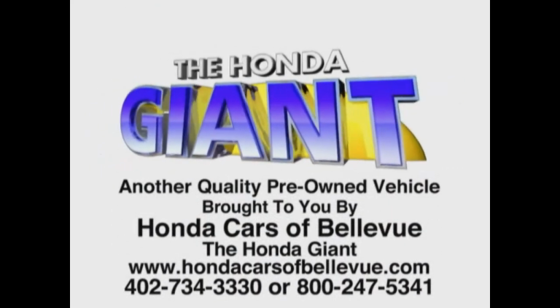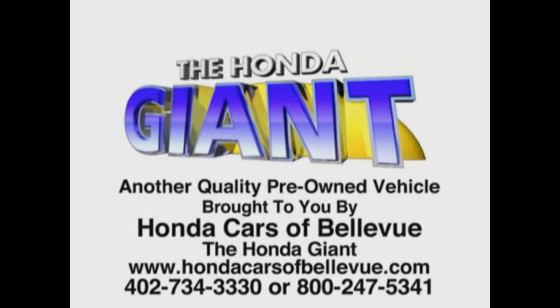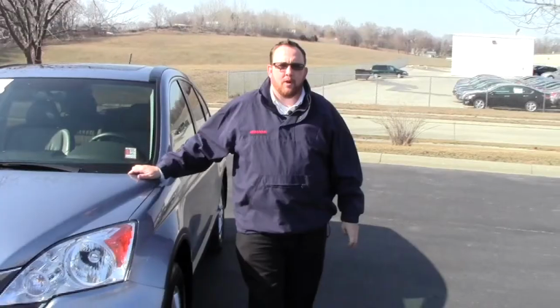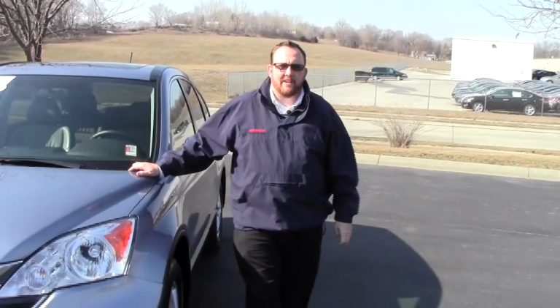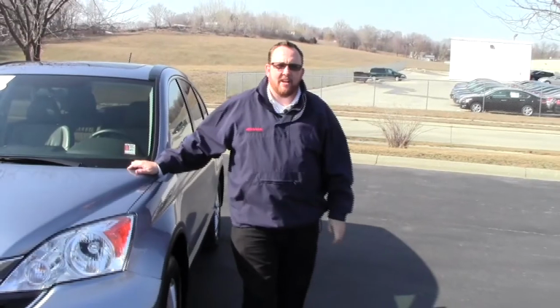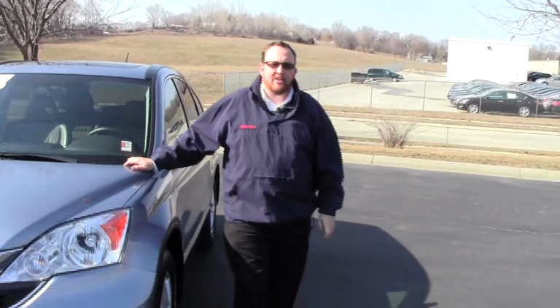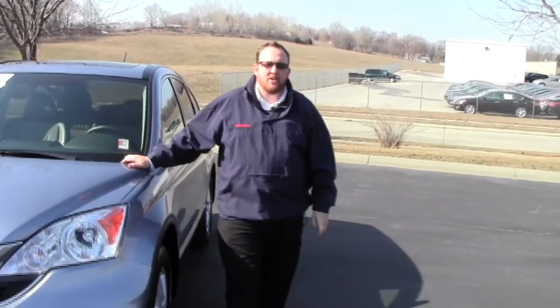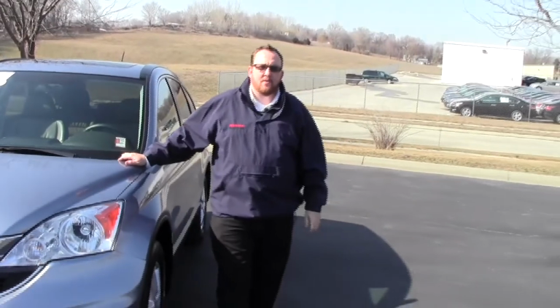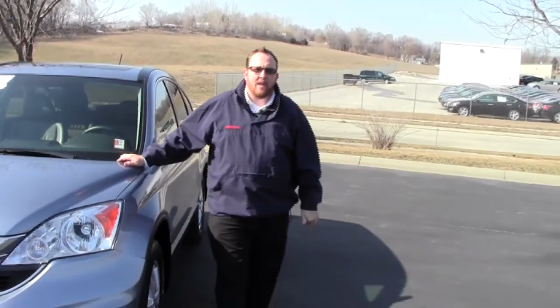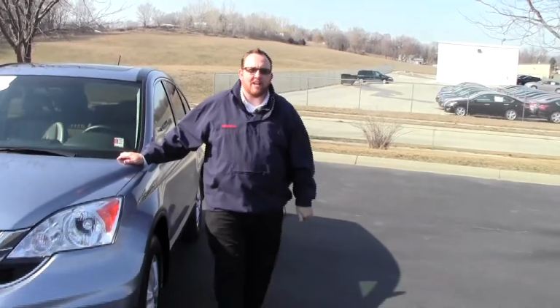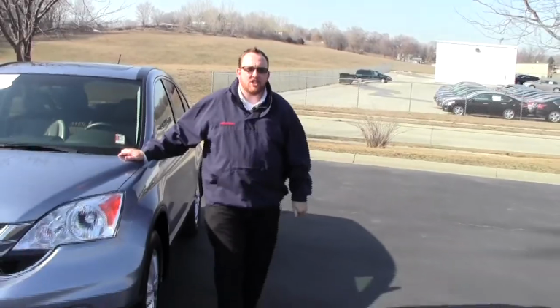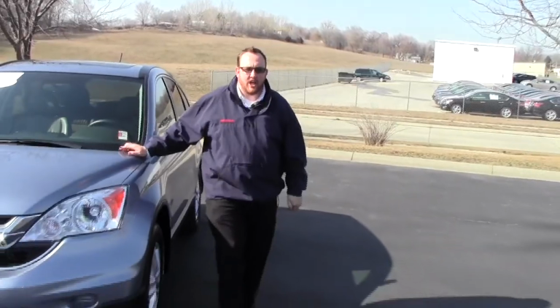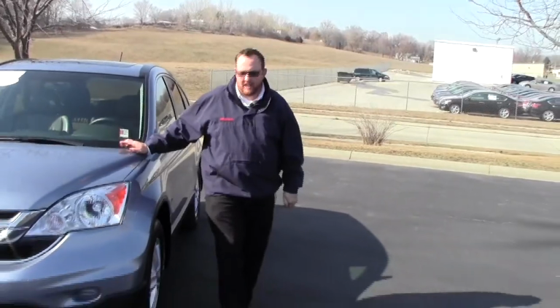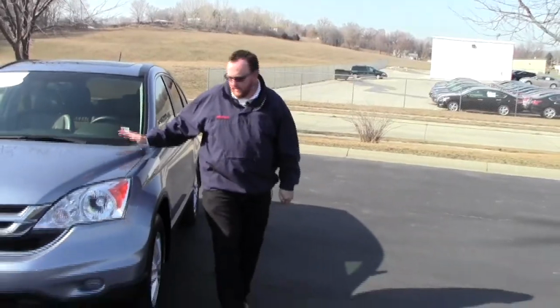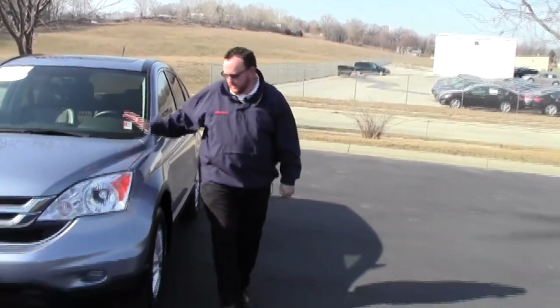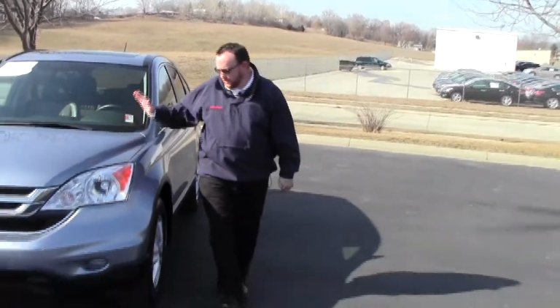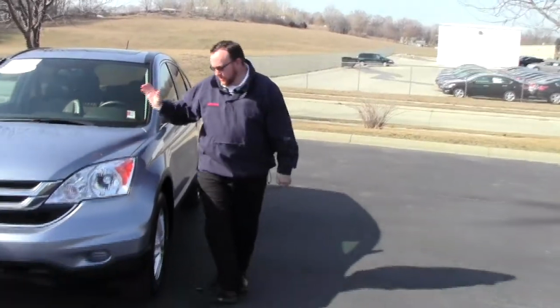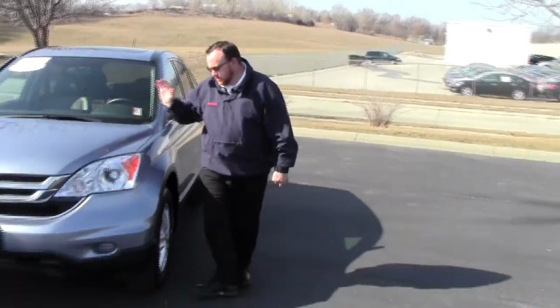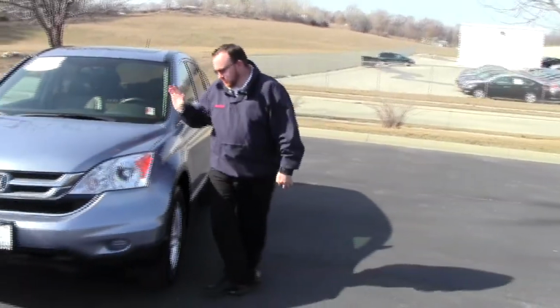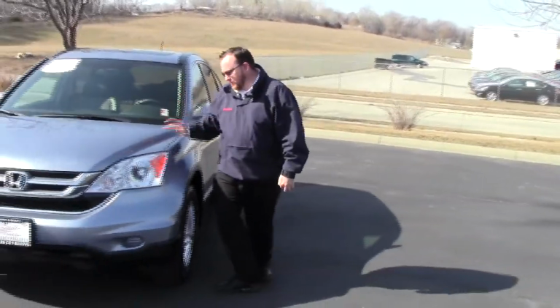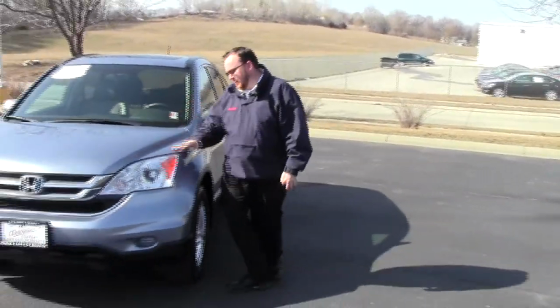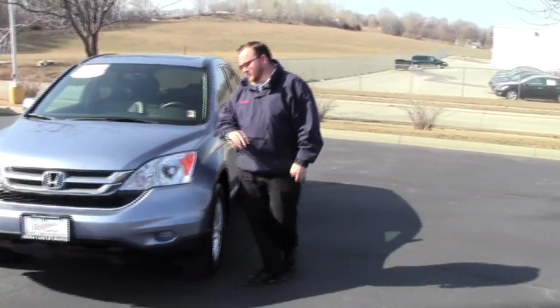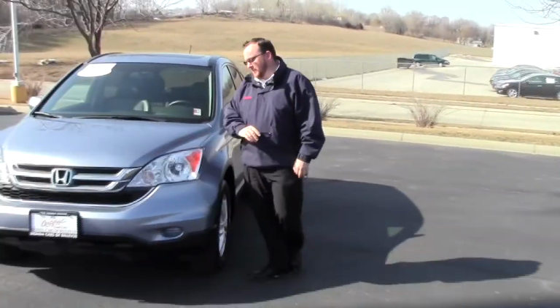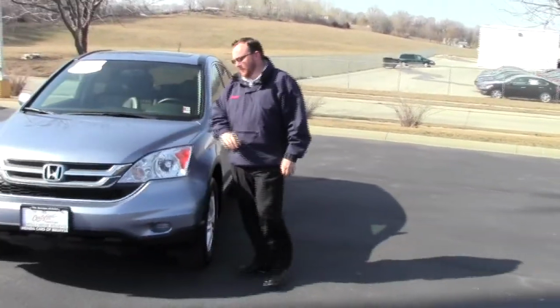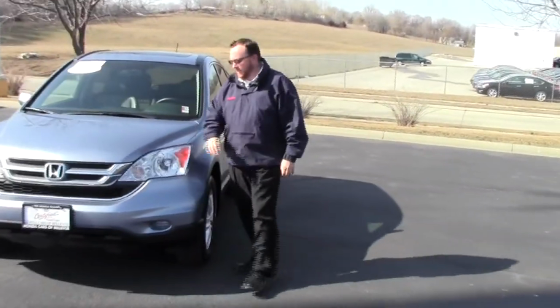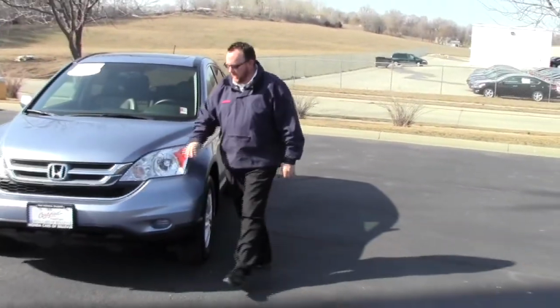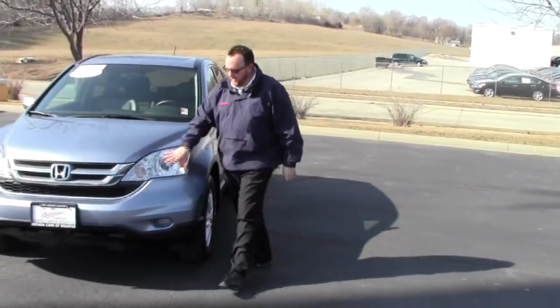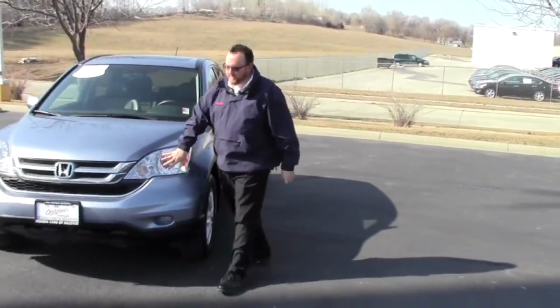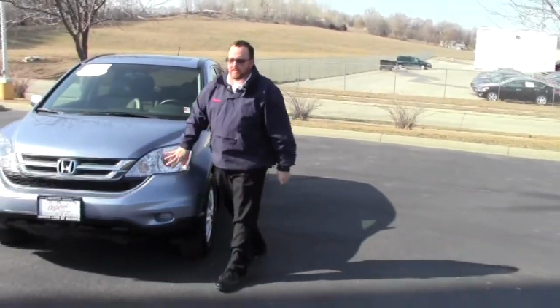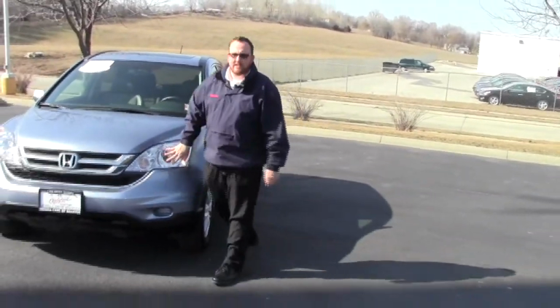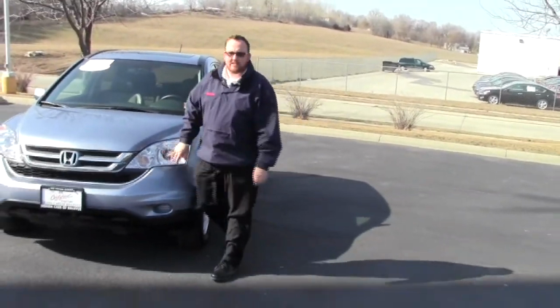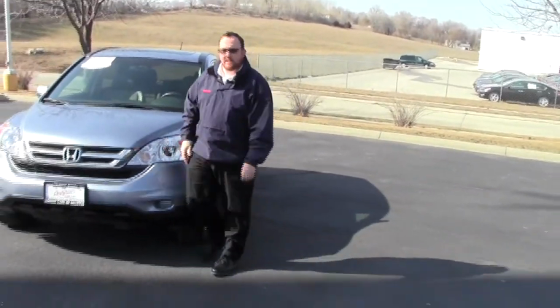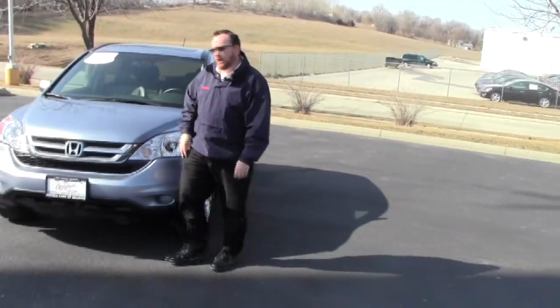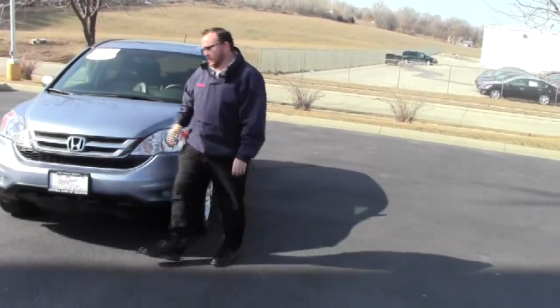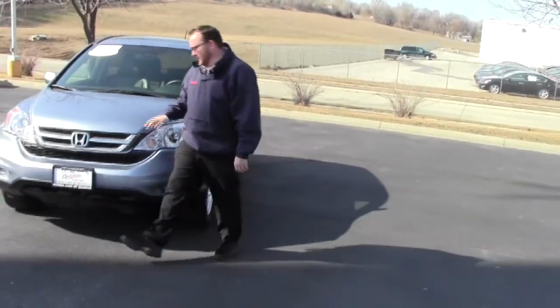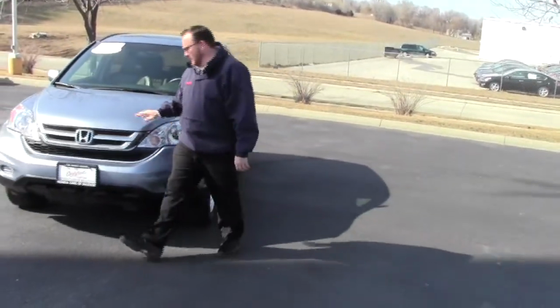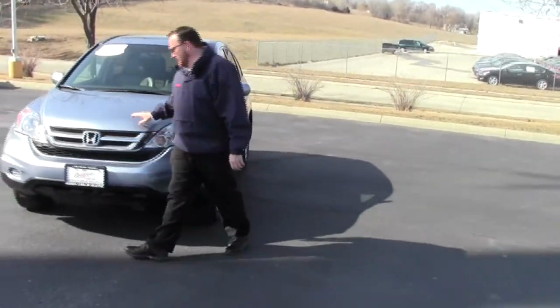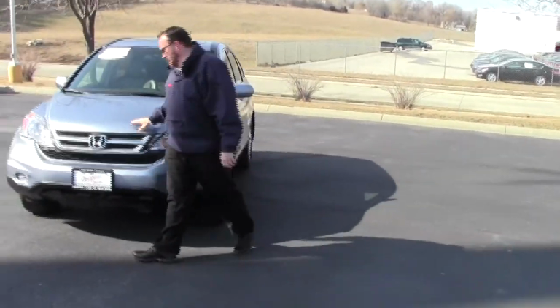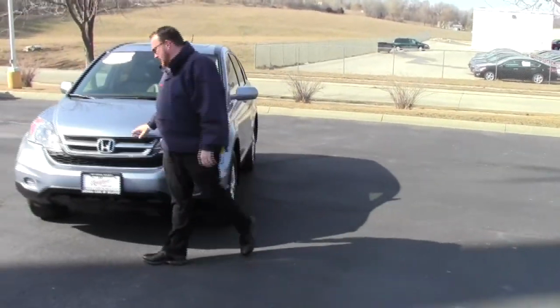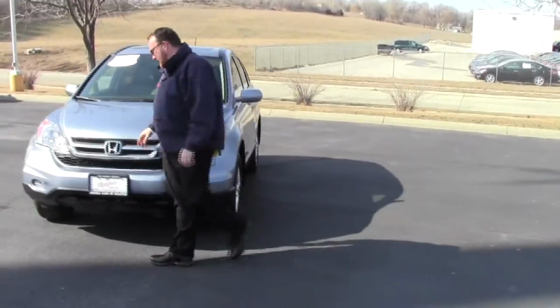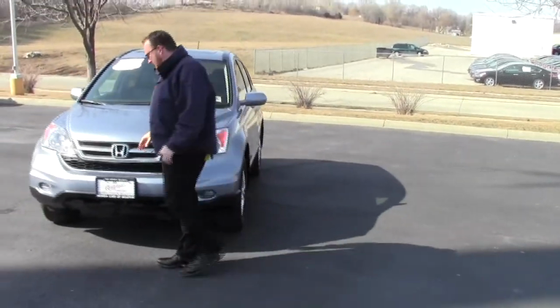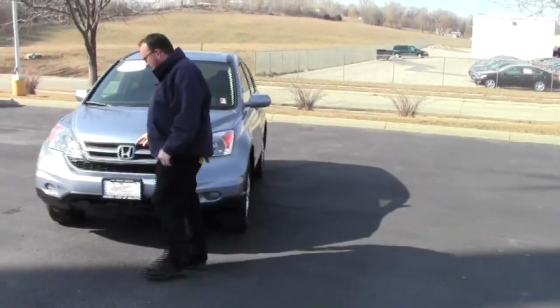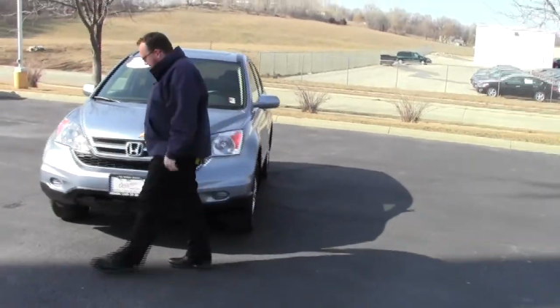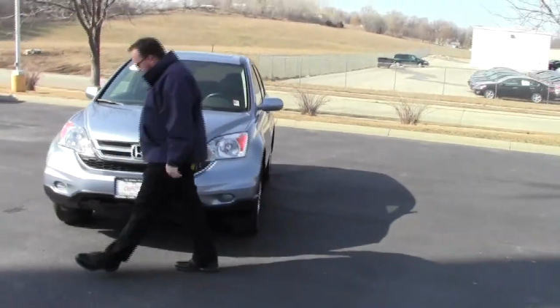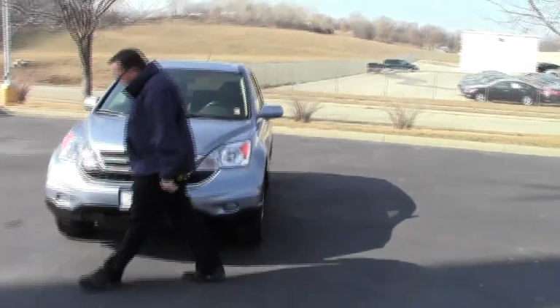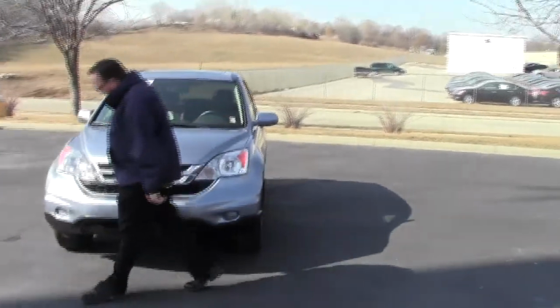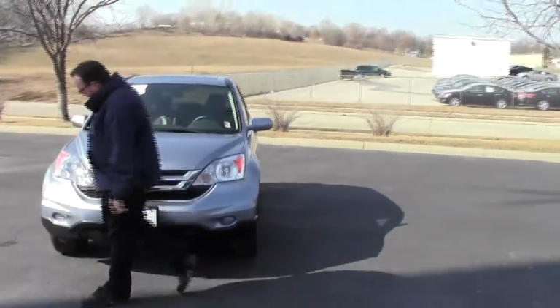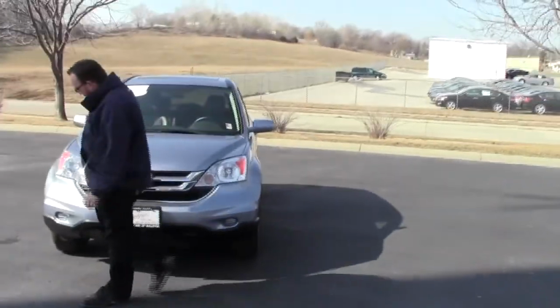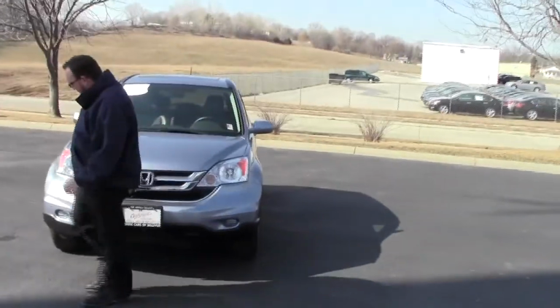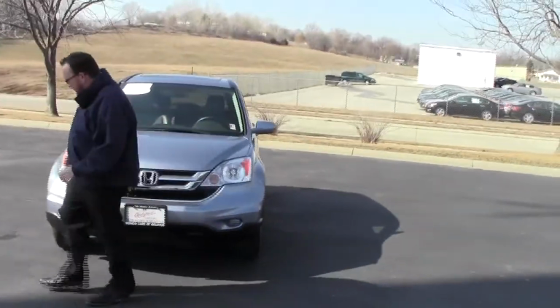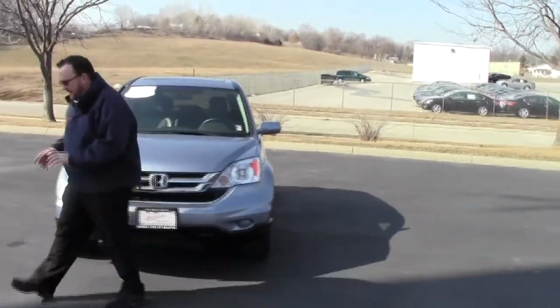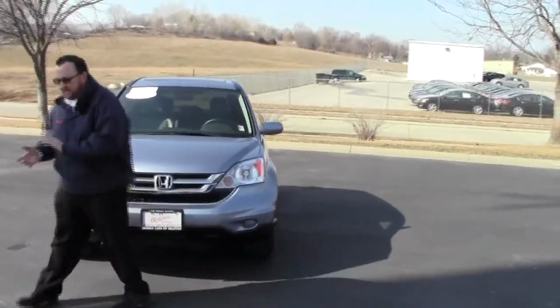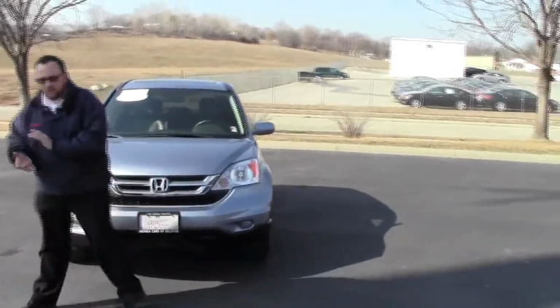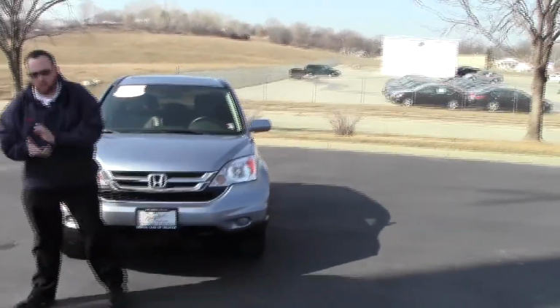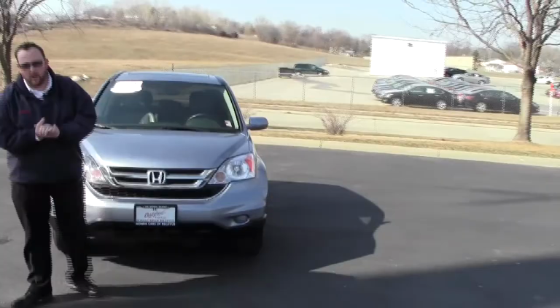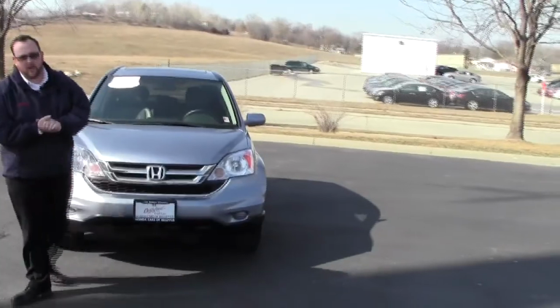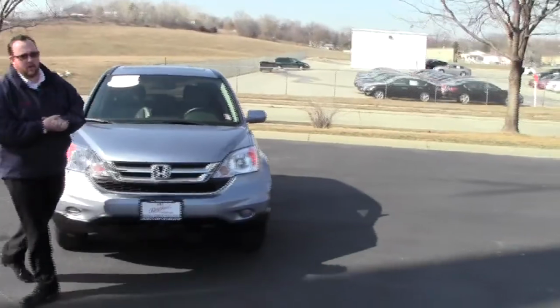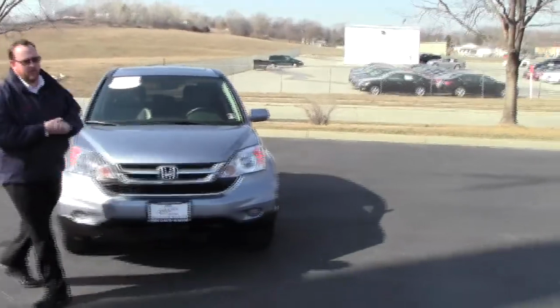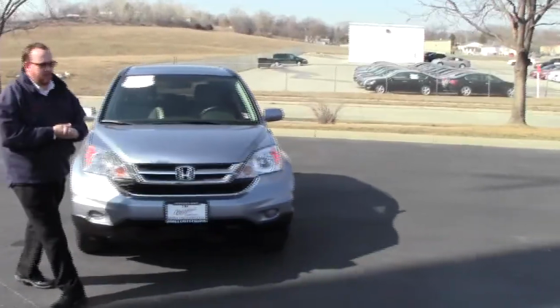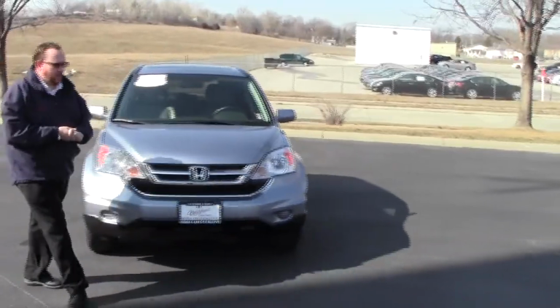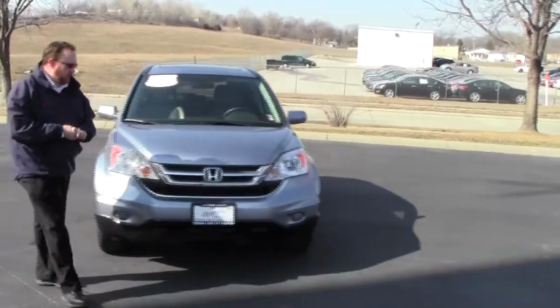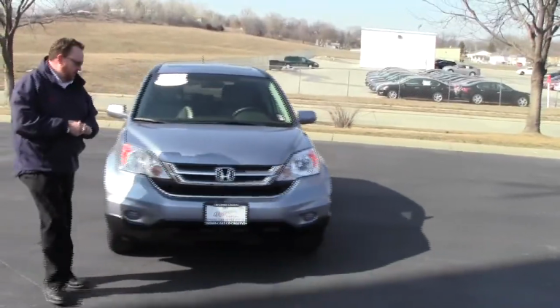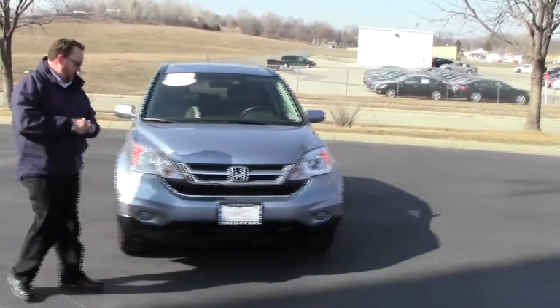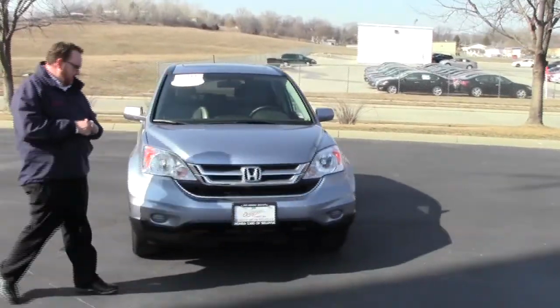Brian Kelly here for Honda Giant, here to show you this 2011 Honda CR-V EXL four-wheel drive. It's a one-owner new car trade.